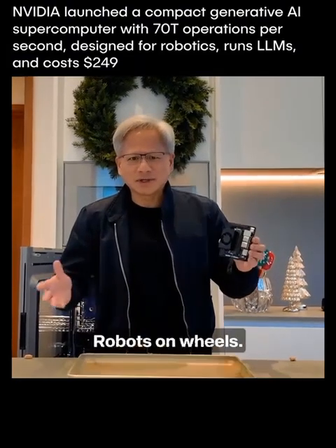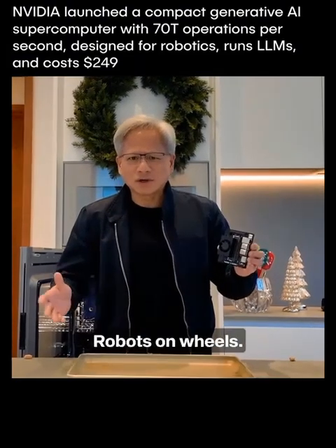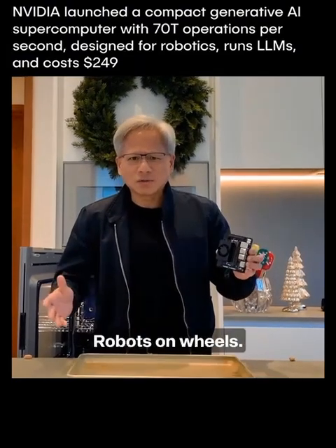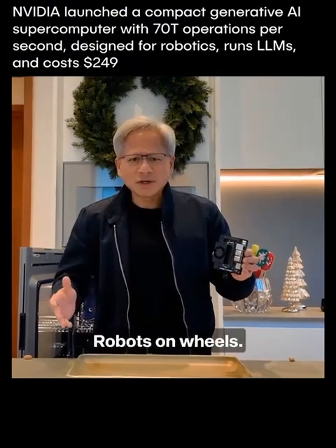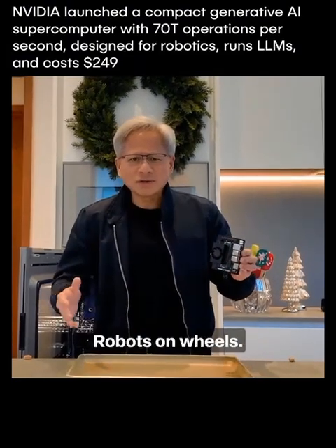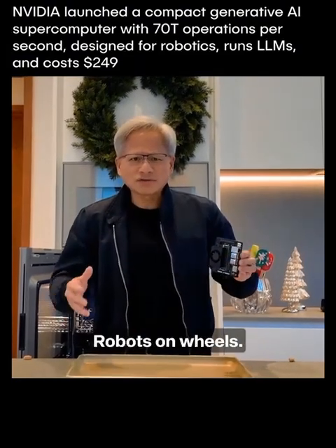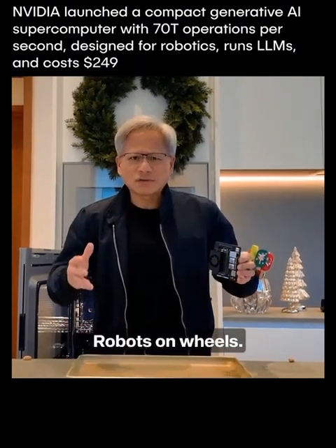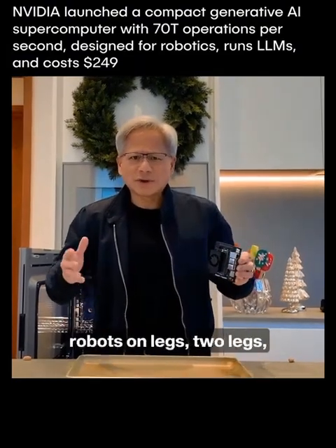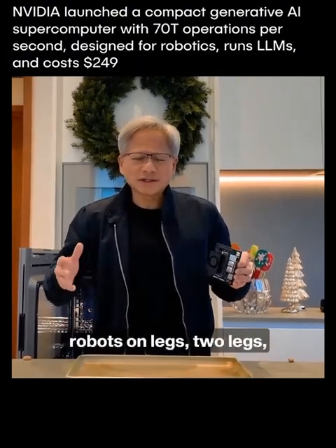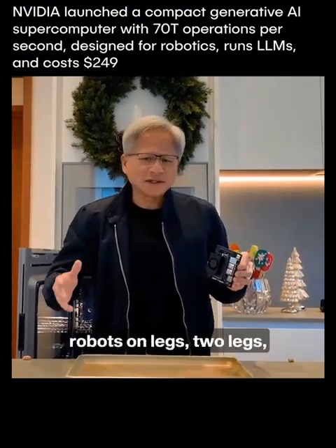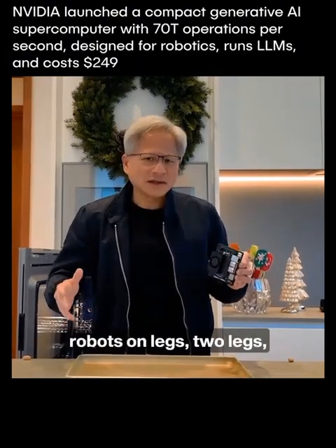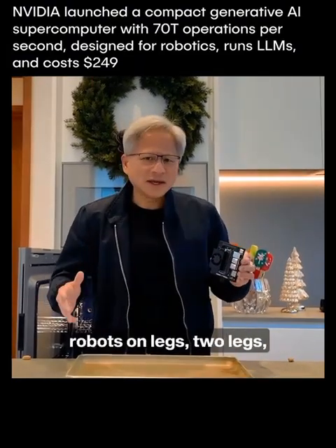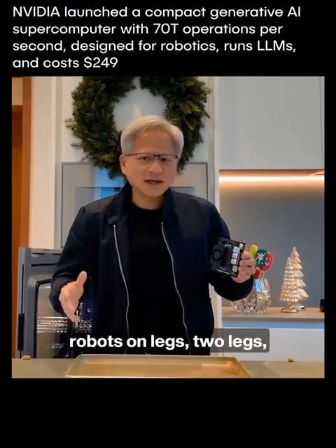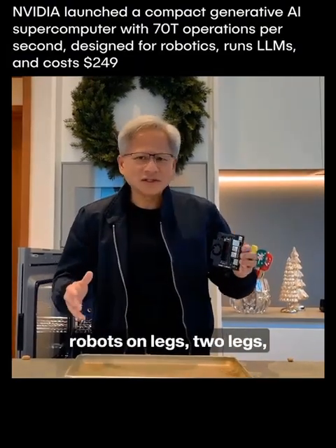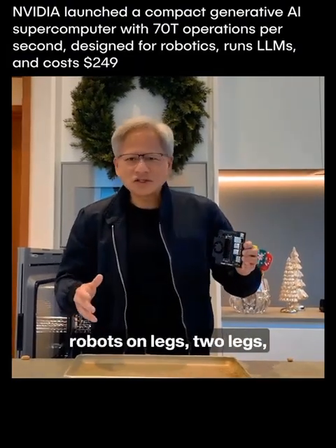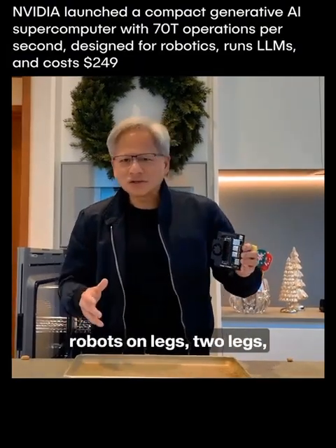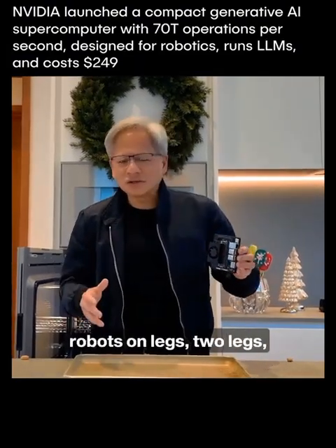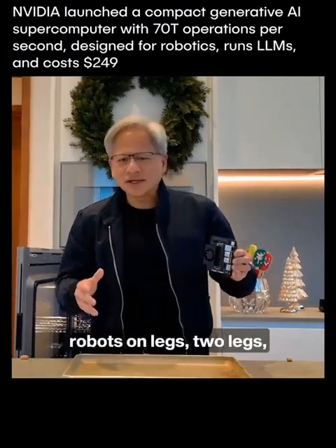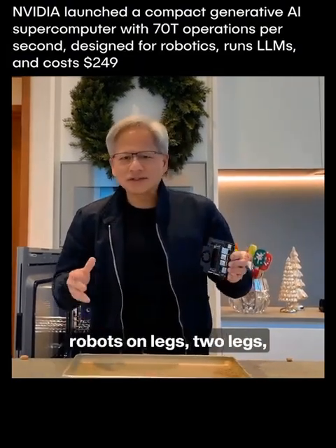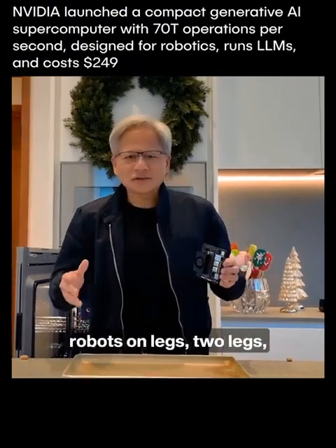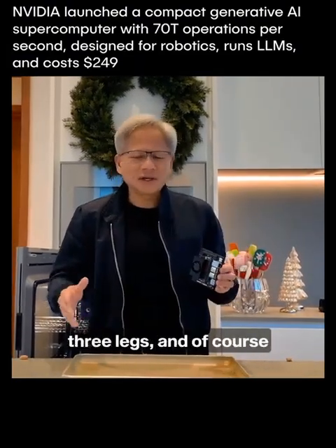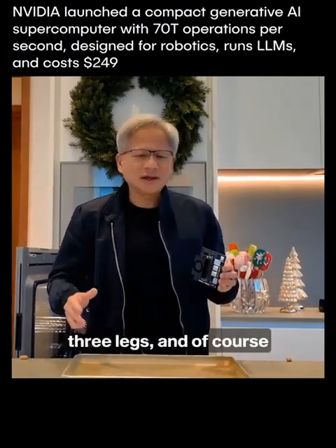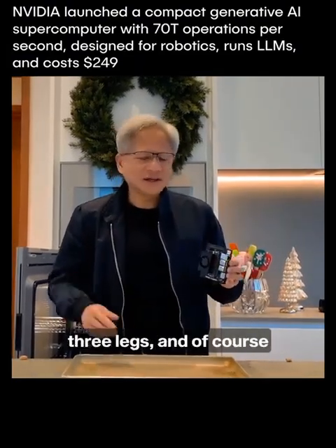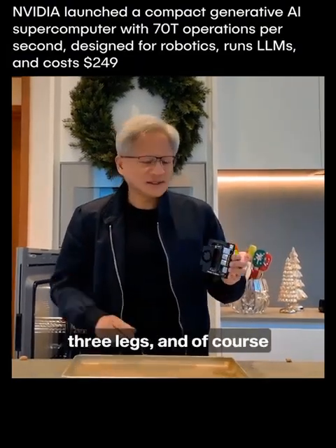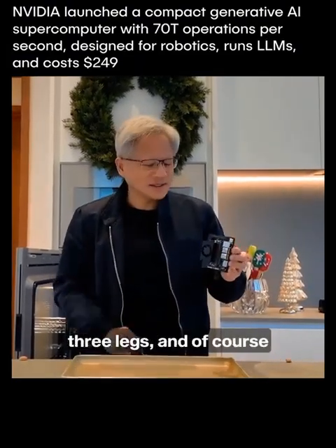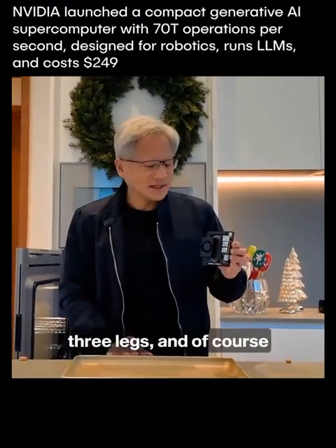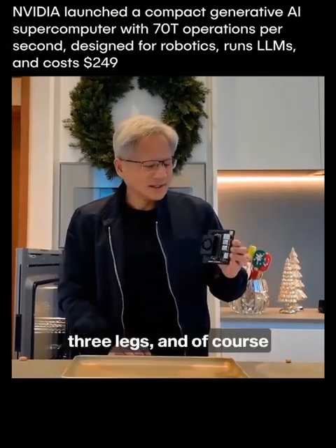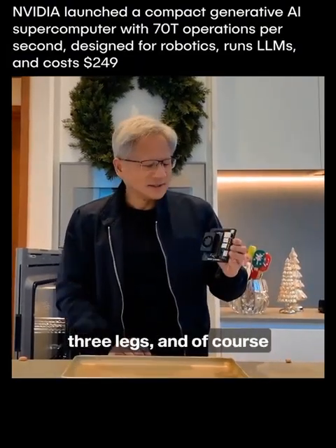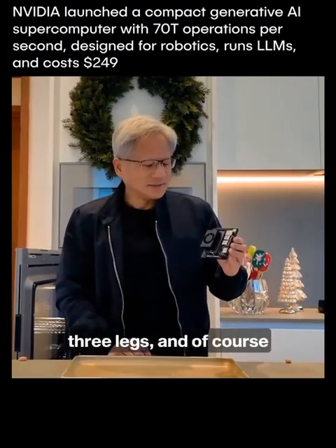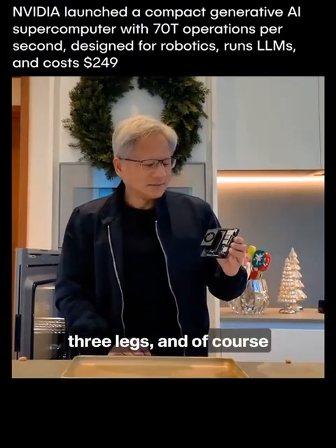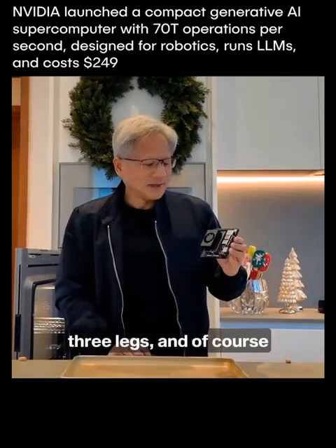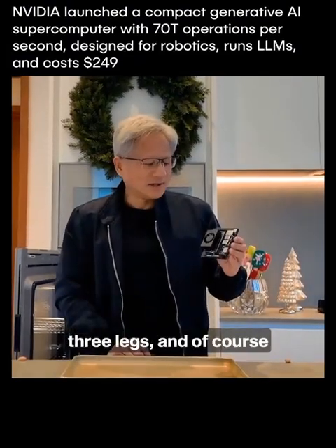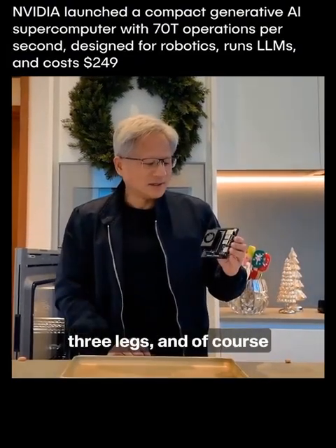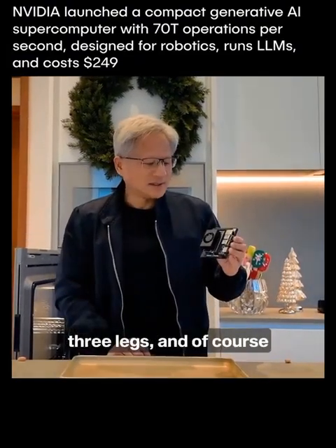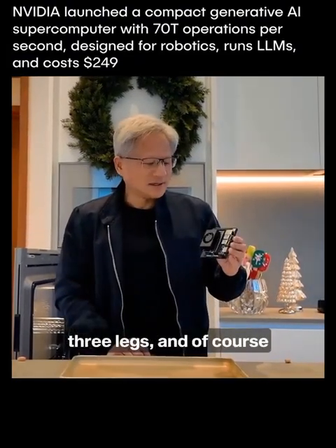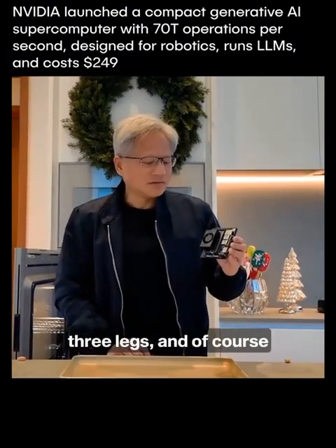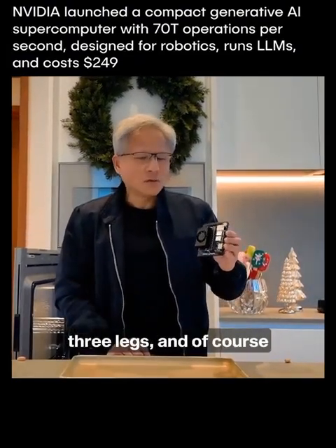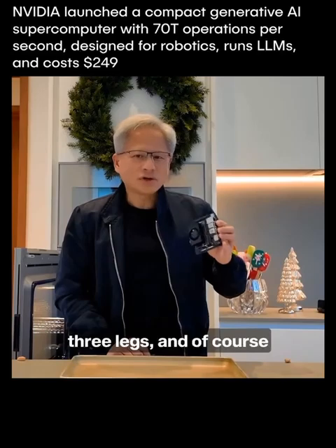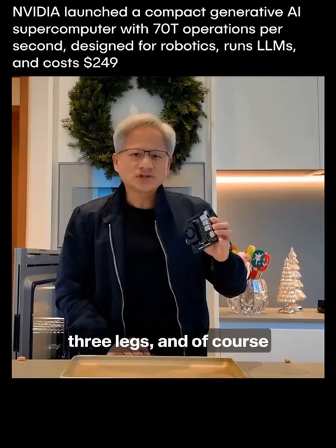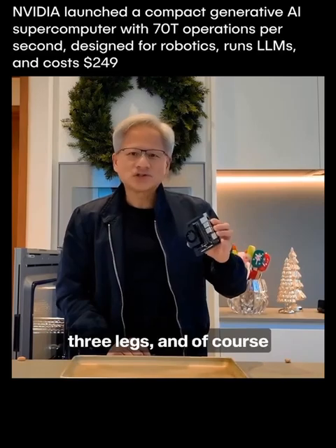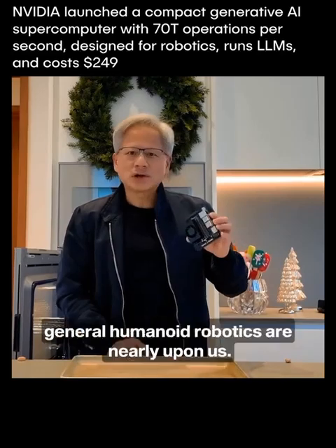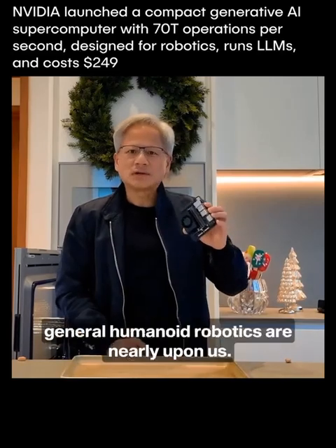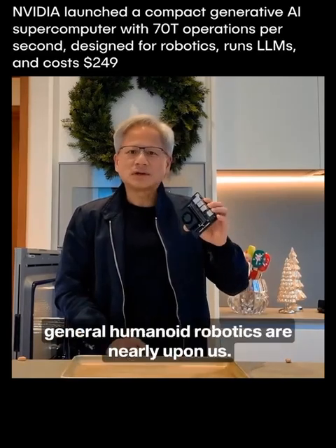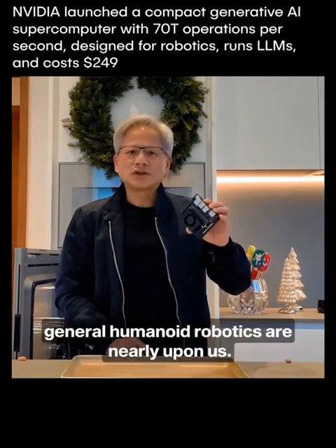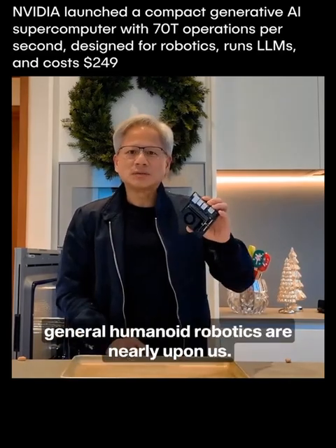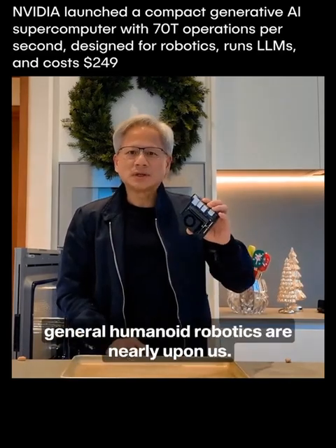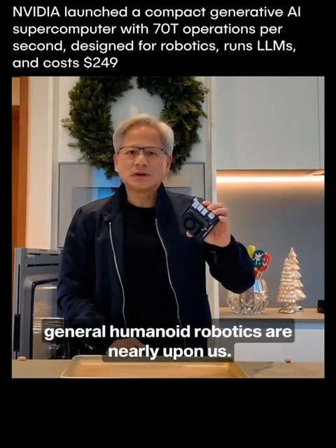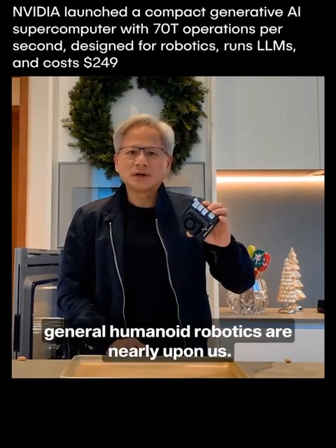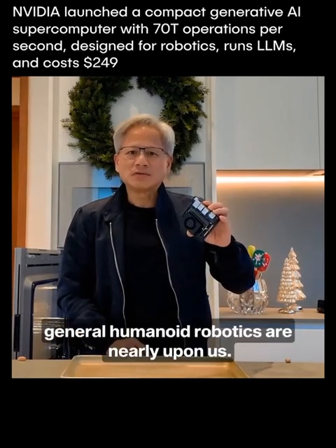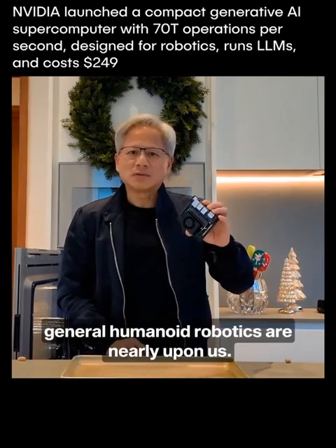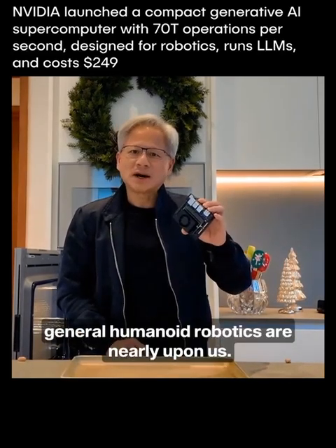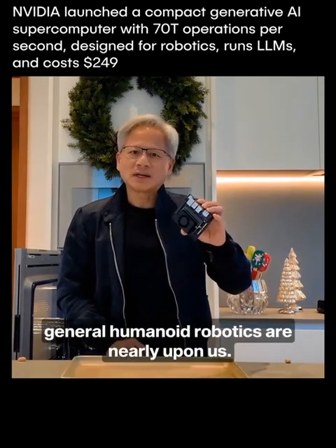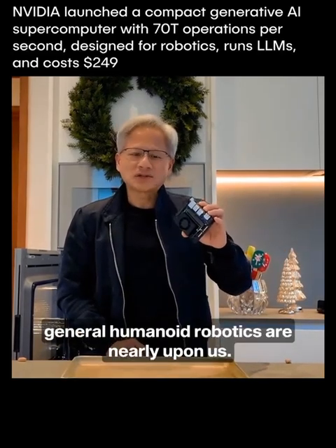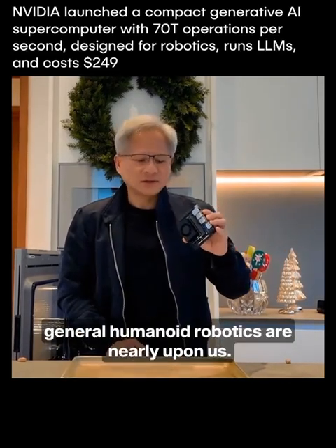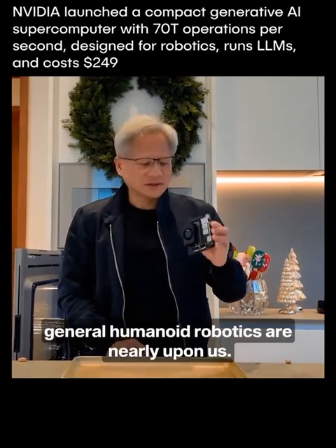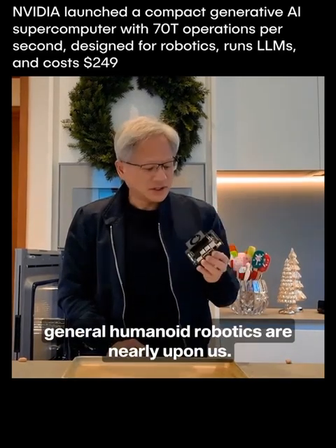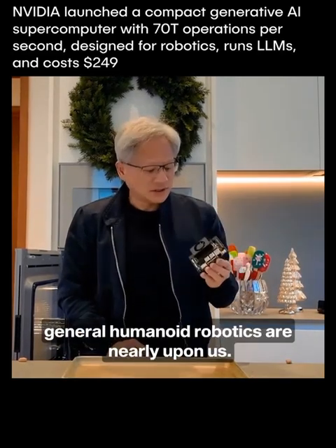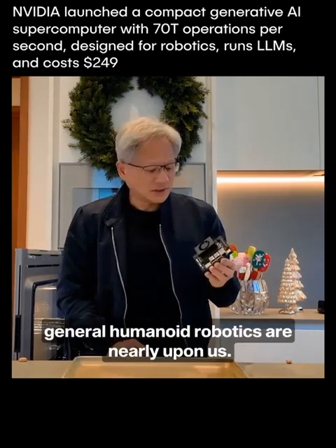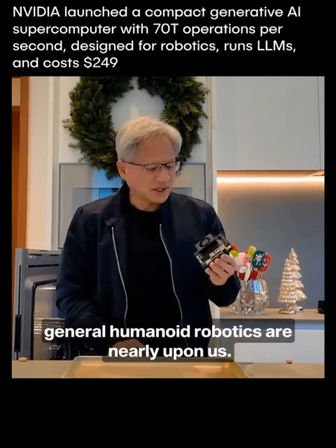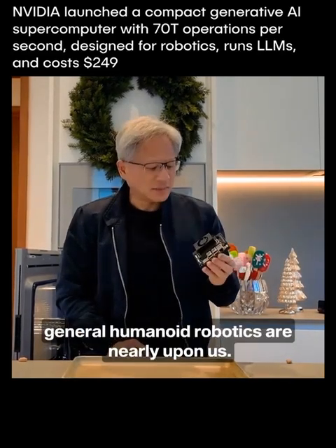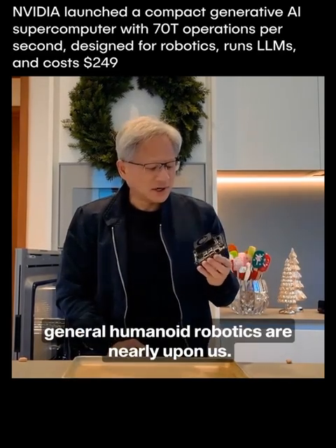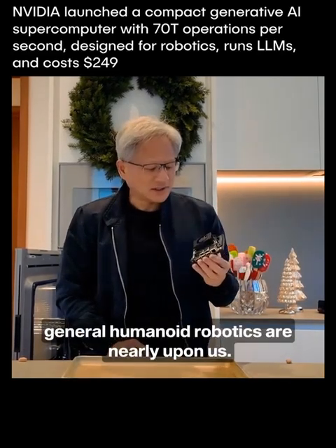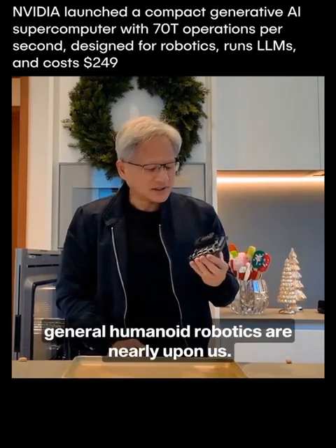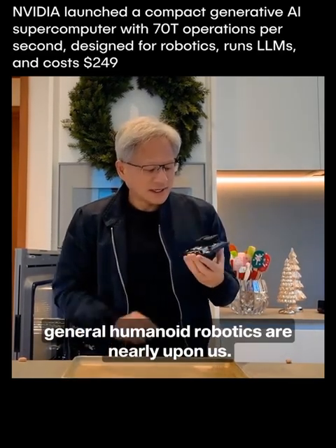We're seeing all kinds of amazing robots — robots on wheels, robots on legs, two legs, three legs. And of course, general humanoid robotics are nearly upon us.